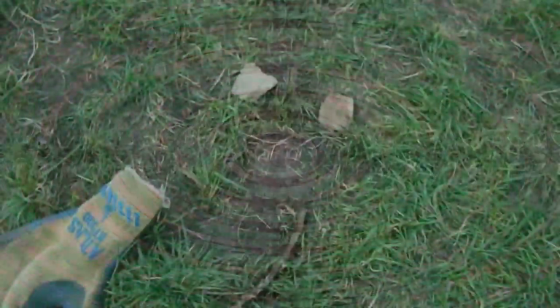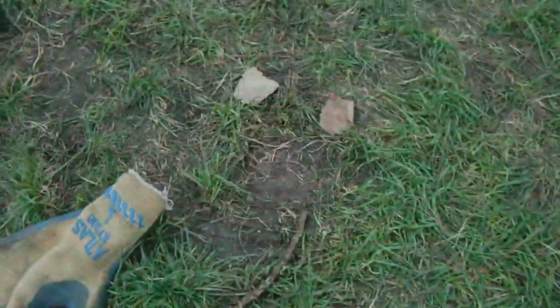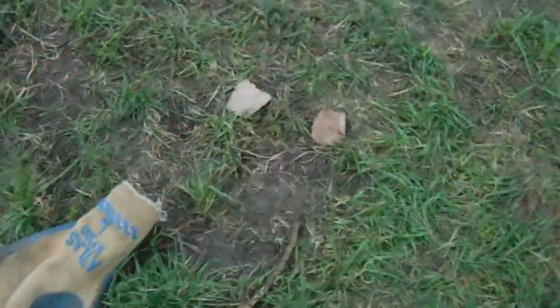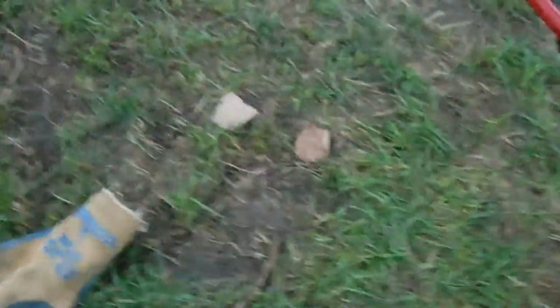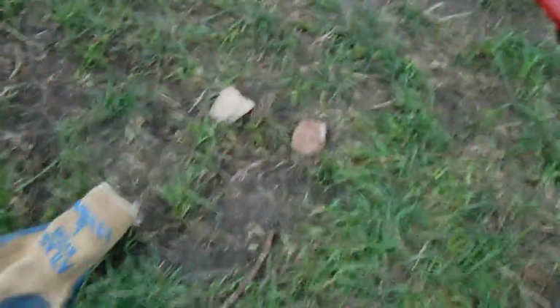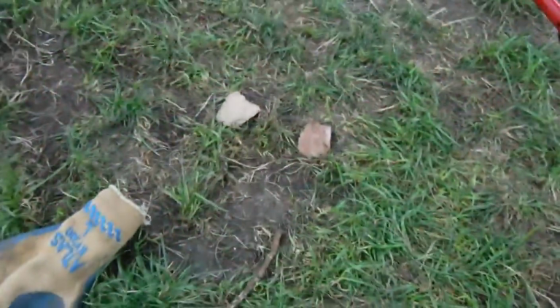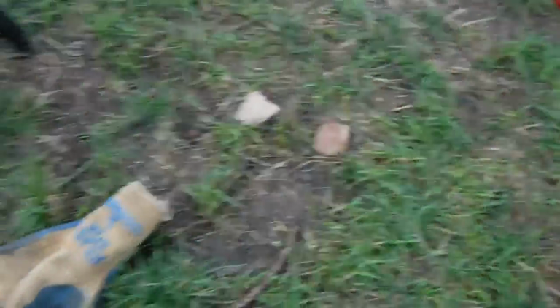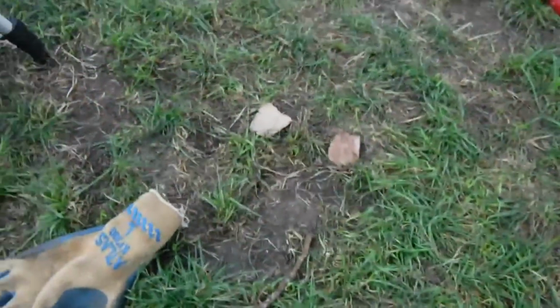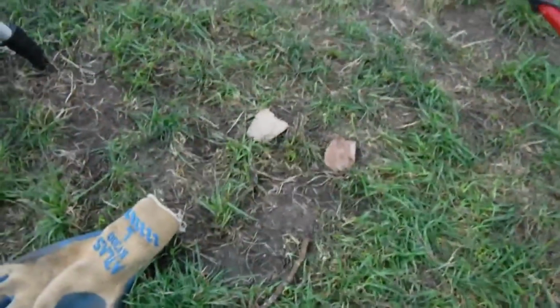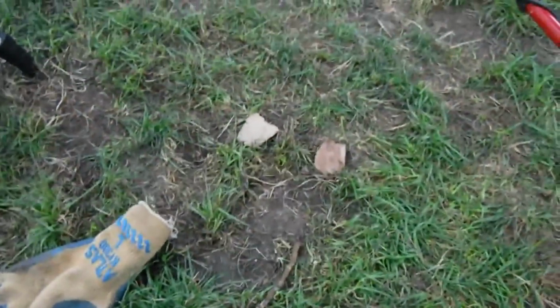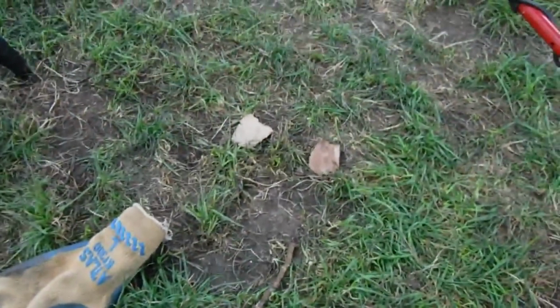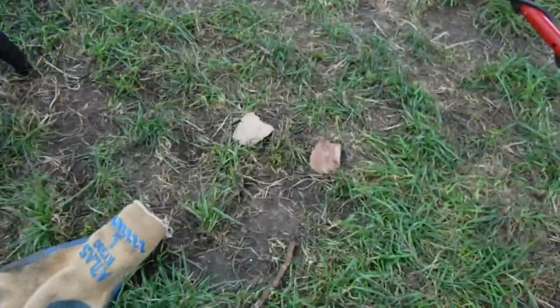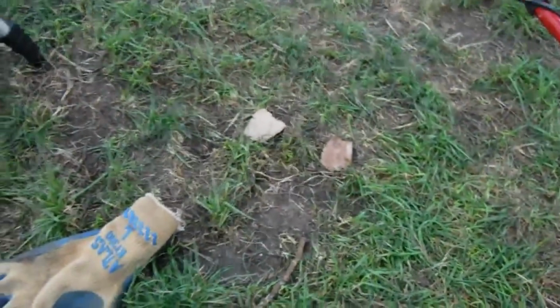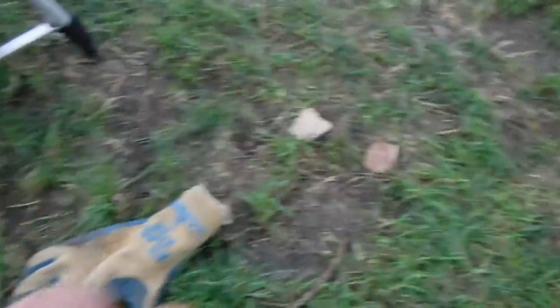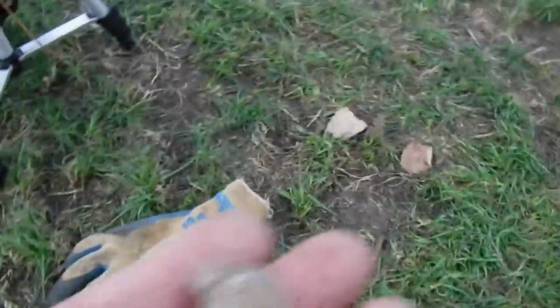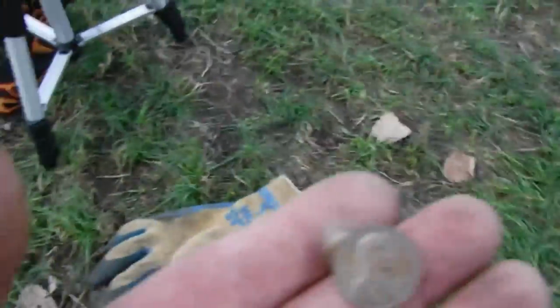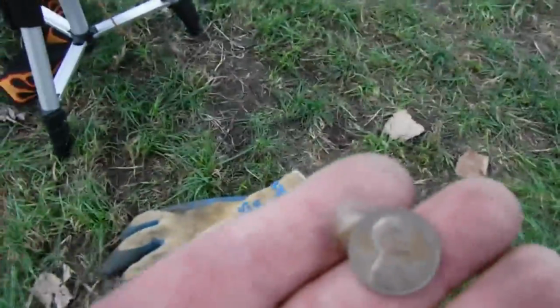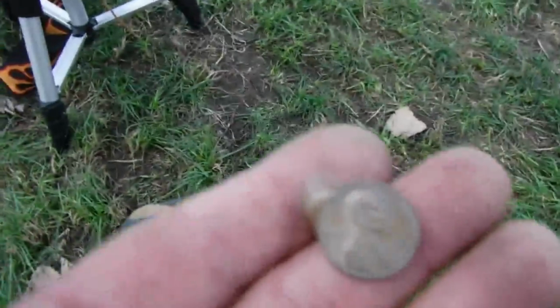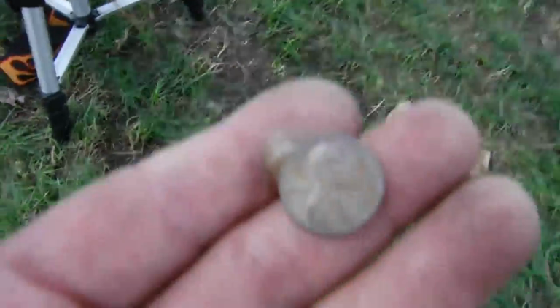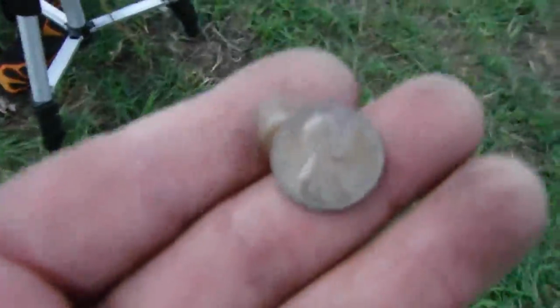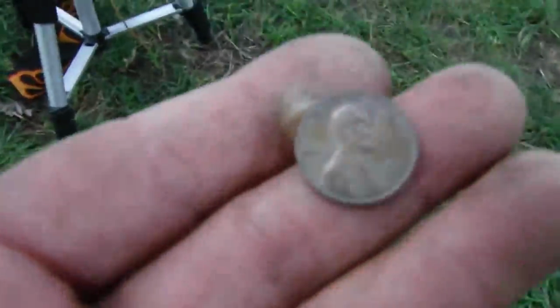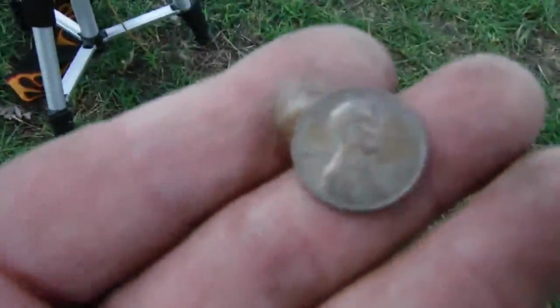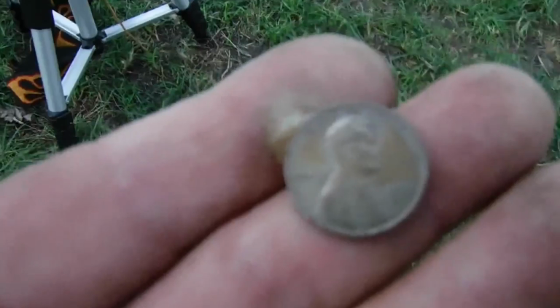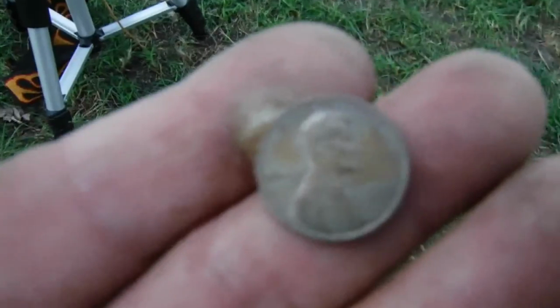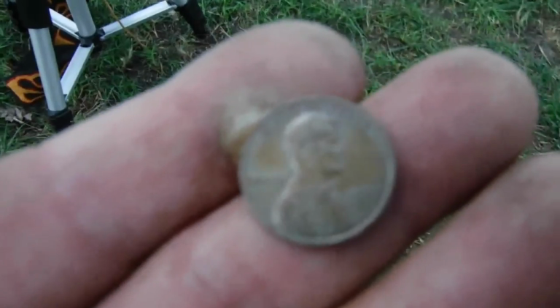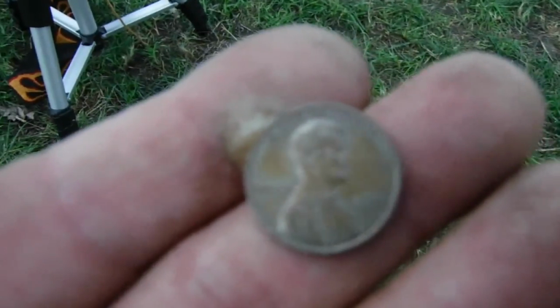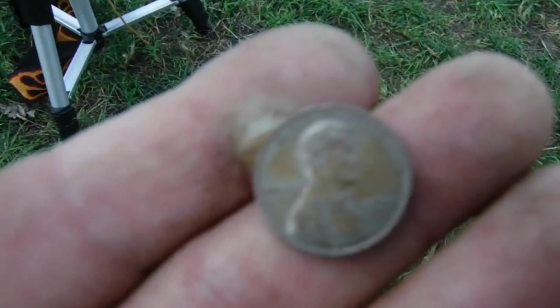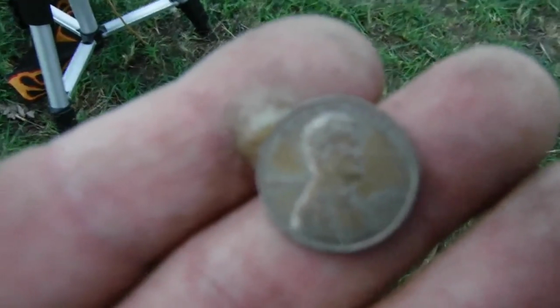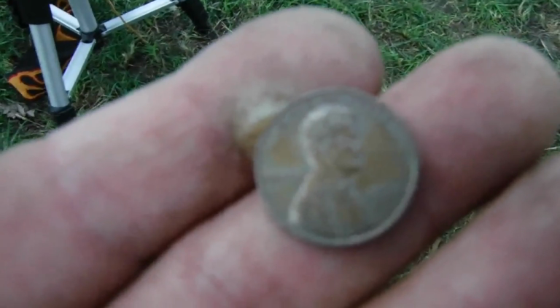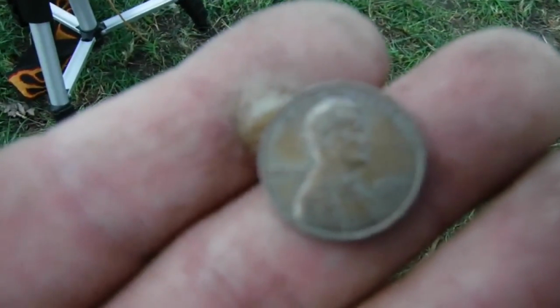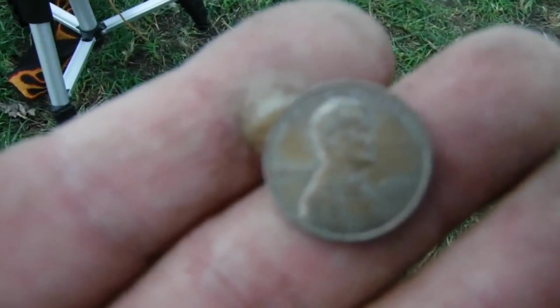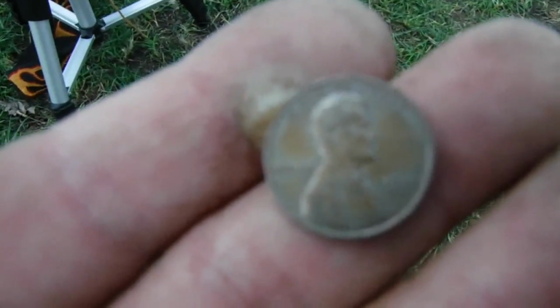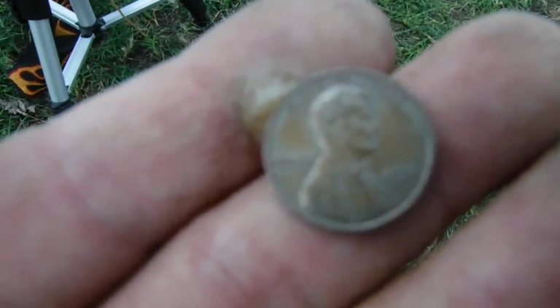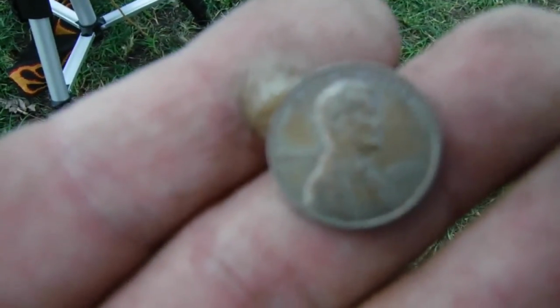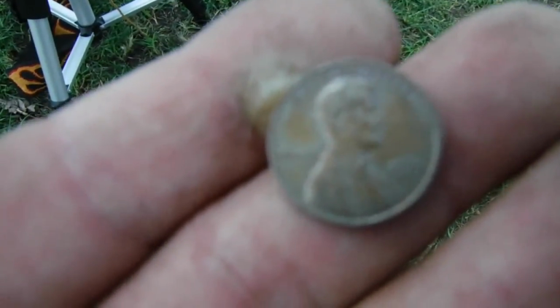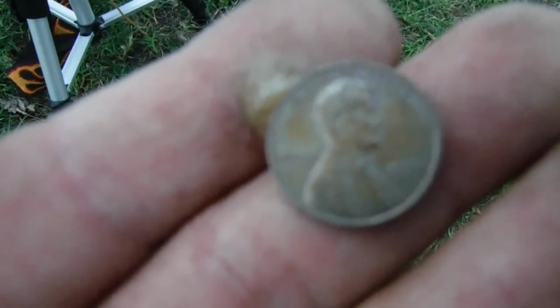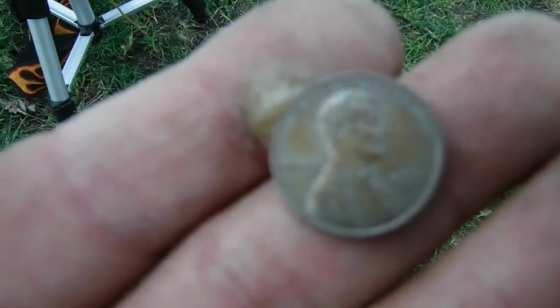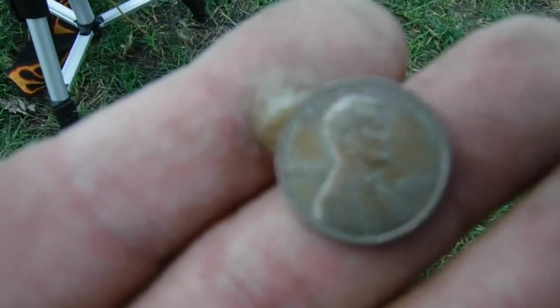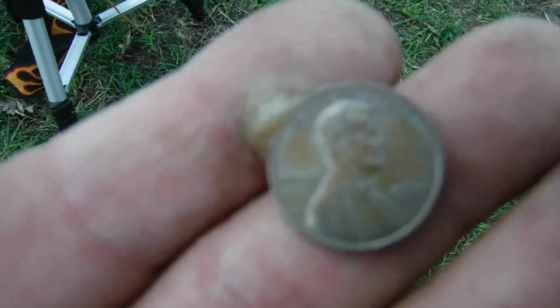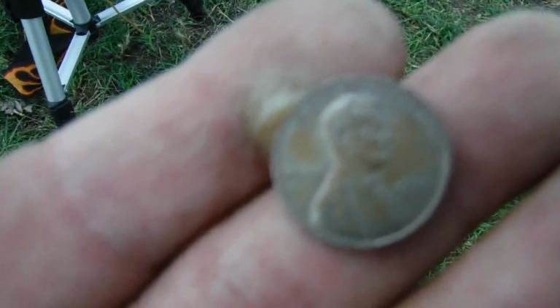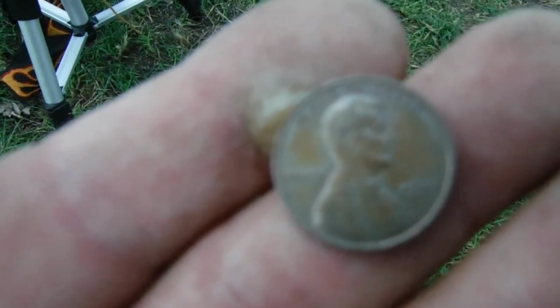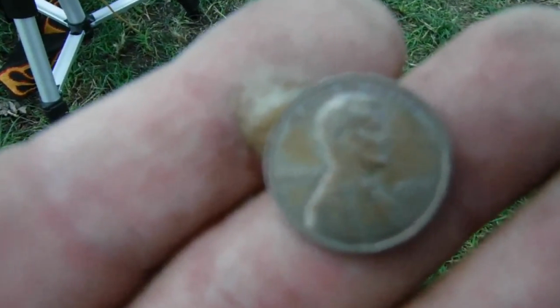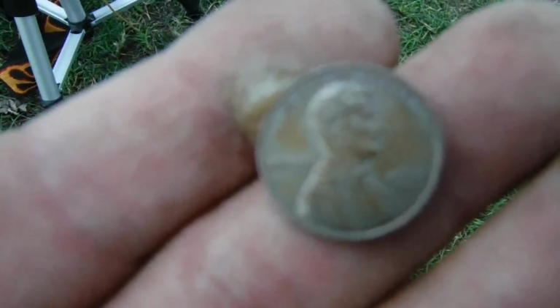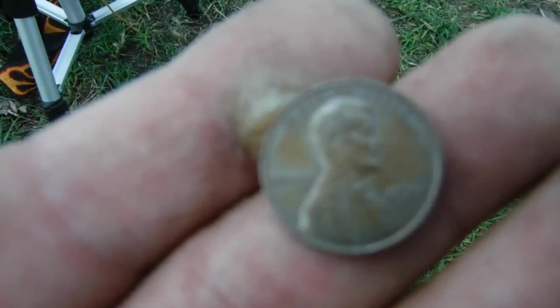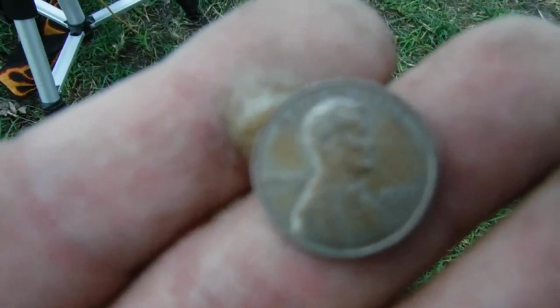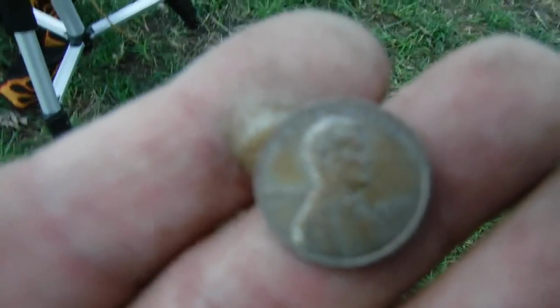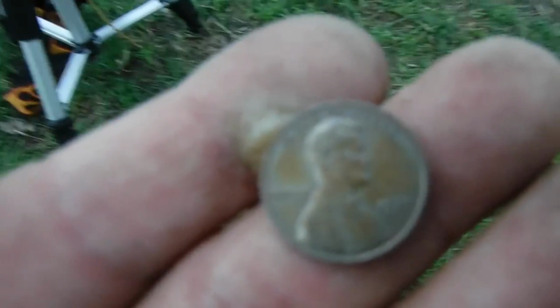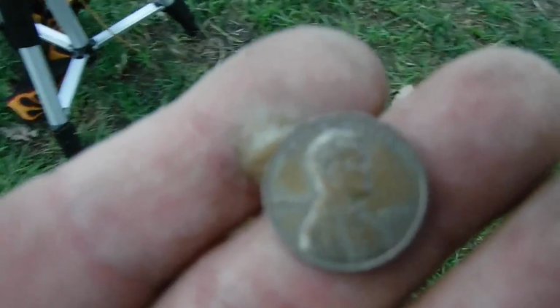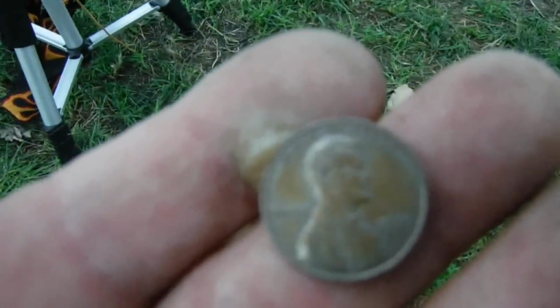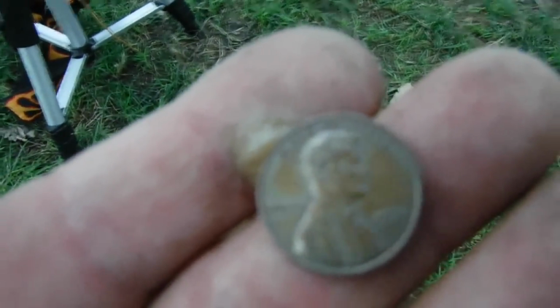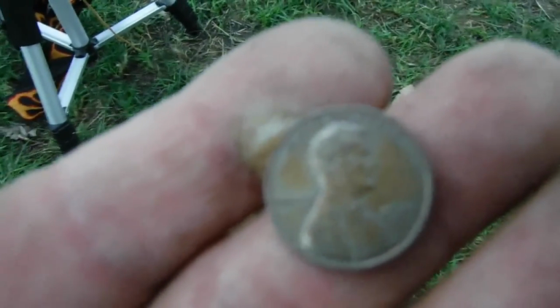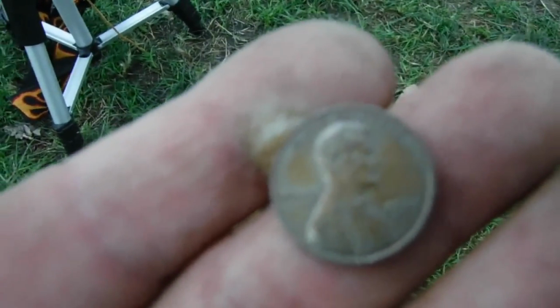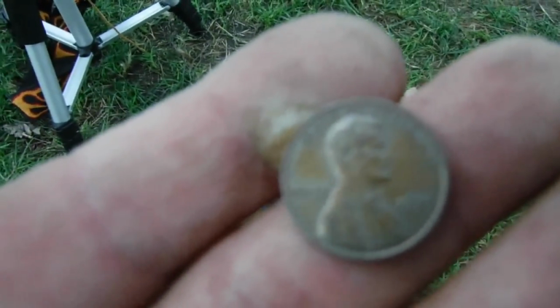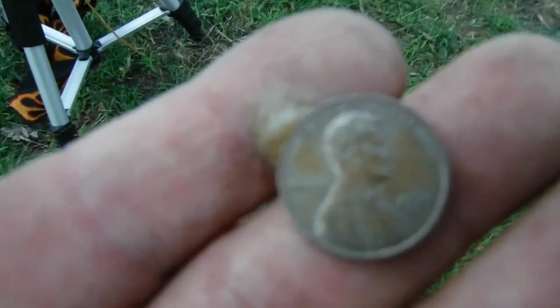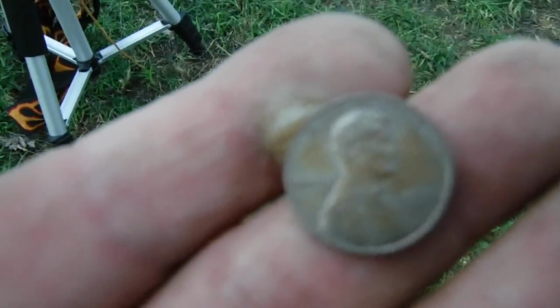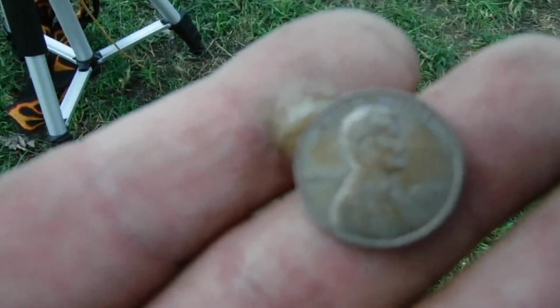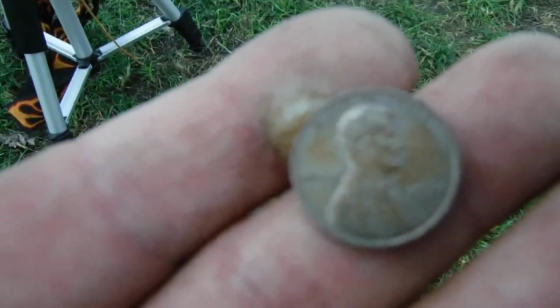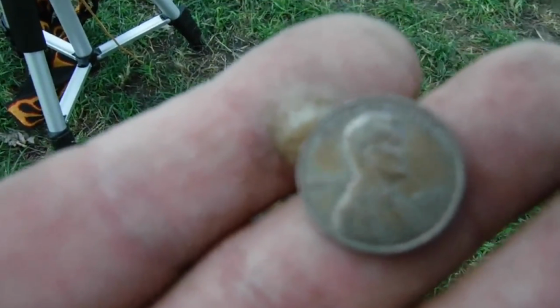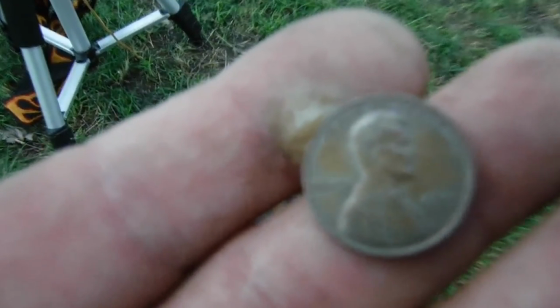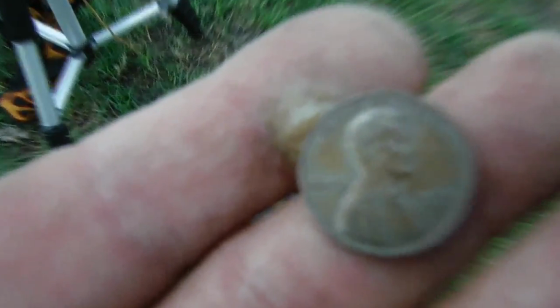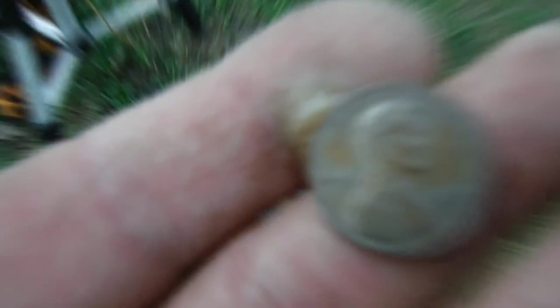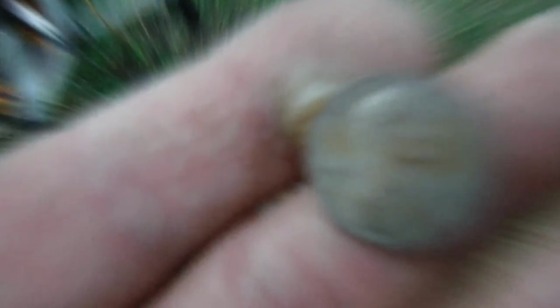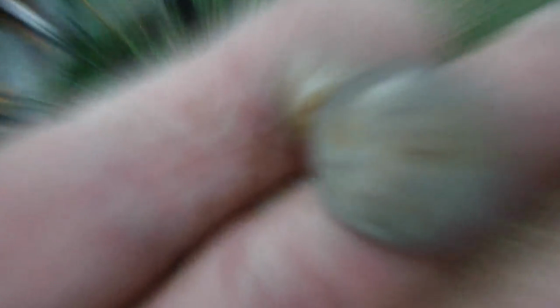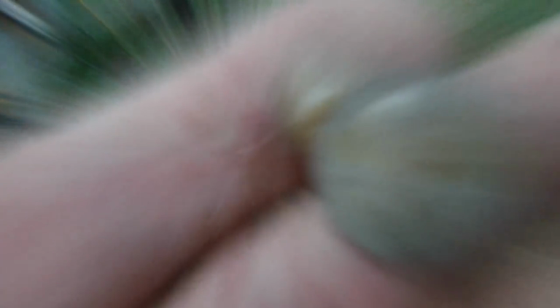Another find — surface find. 1975 penny. 95% copper.